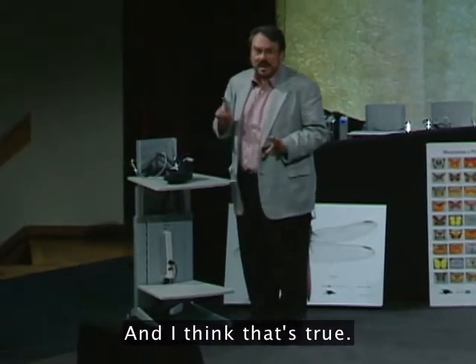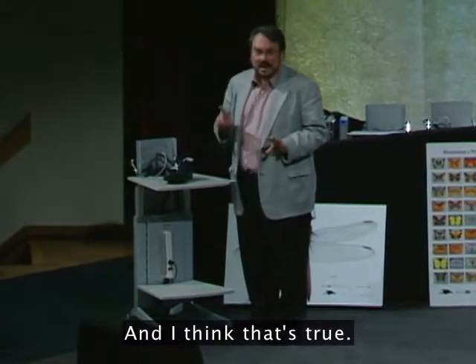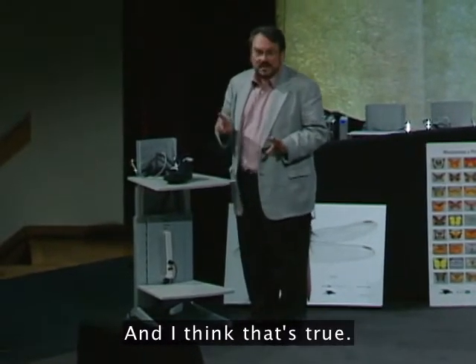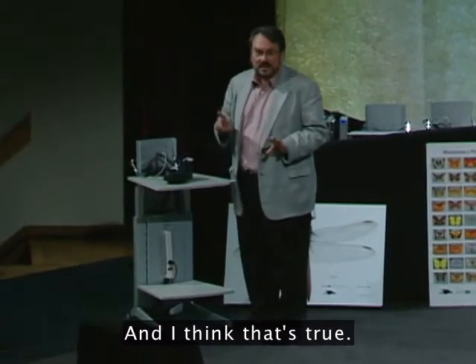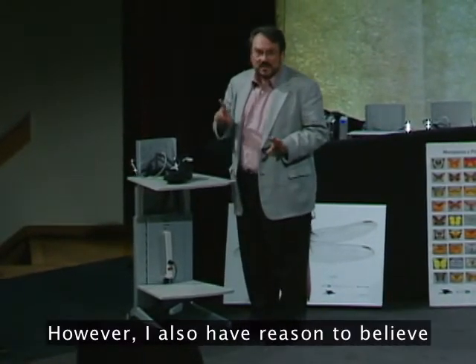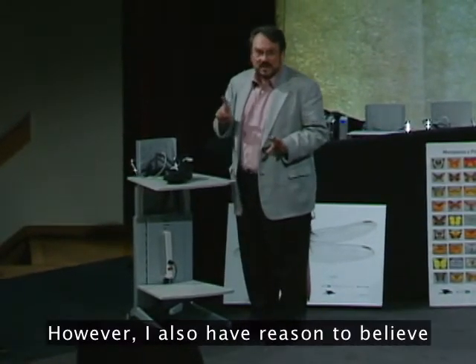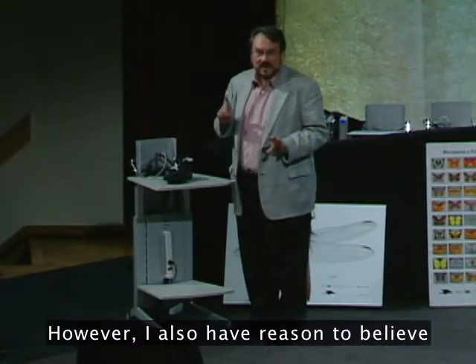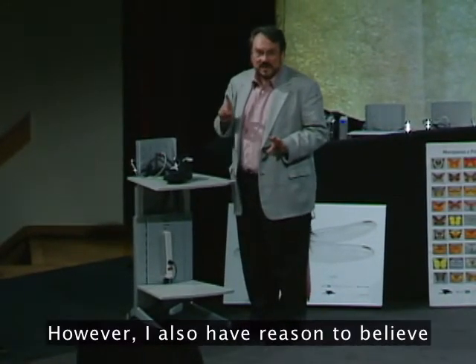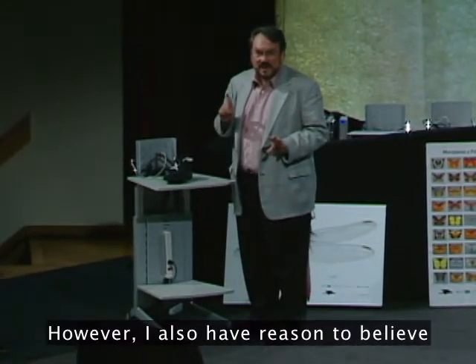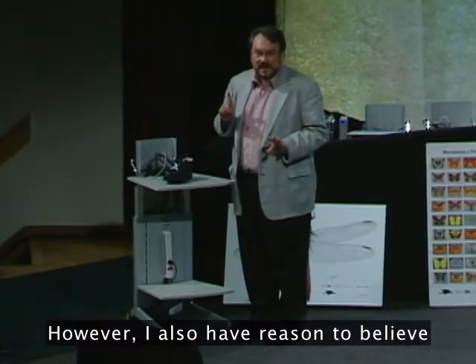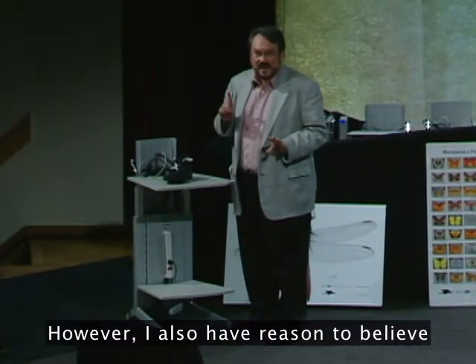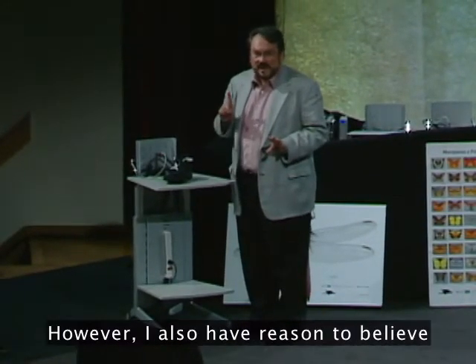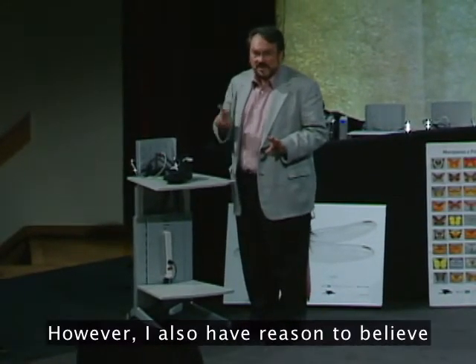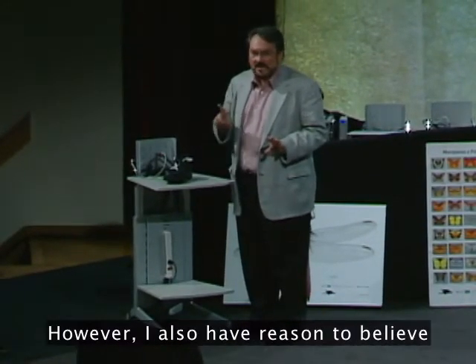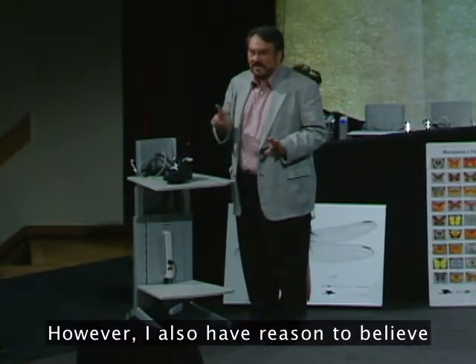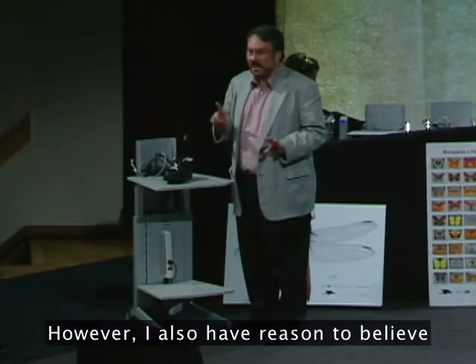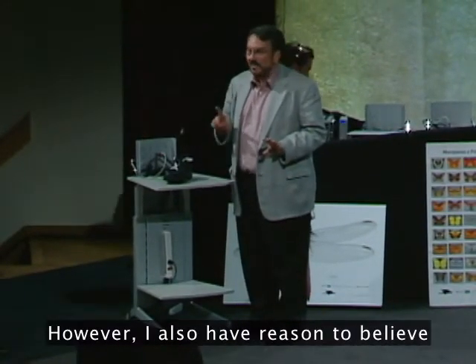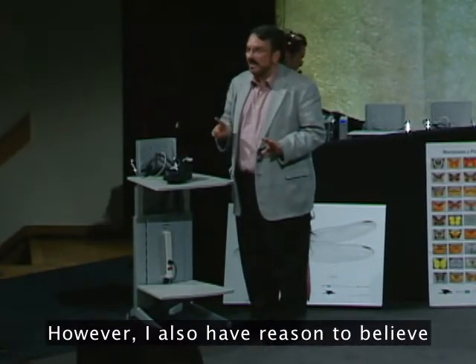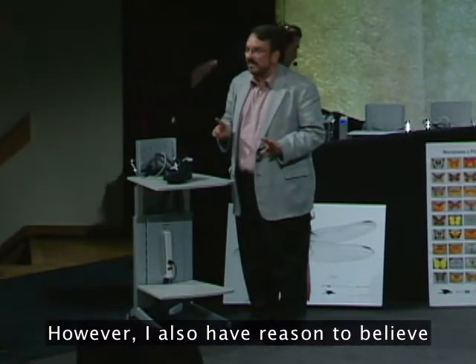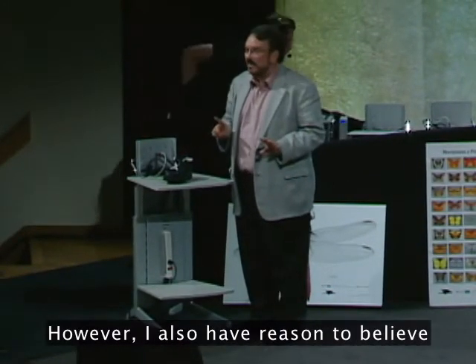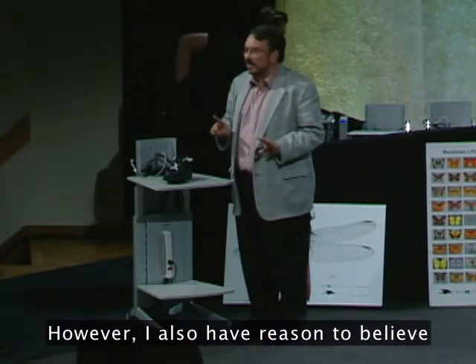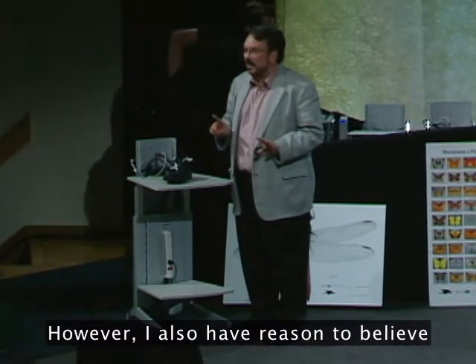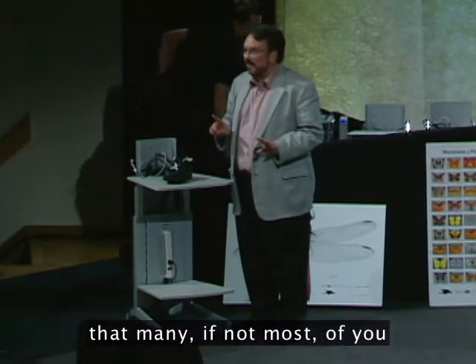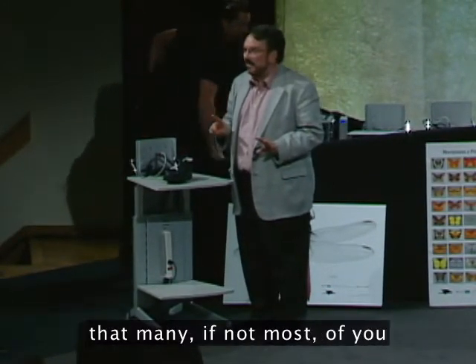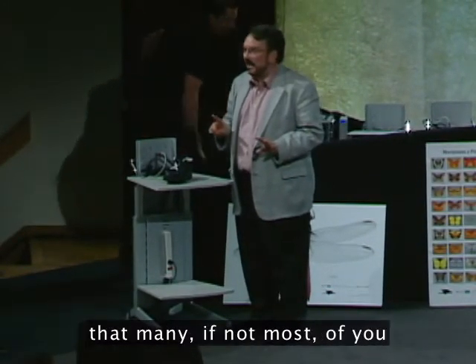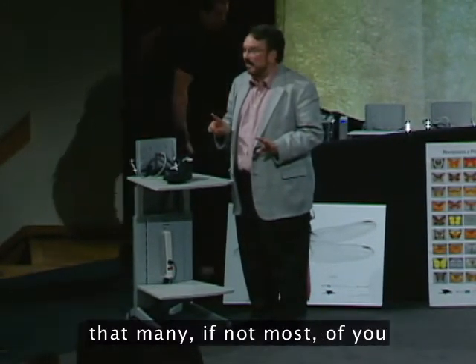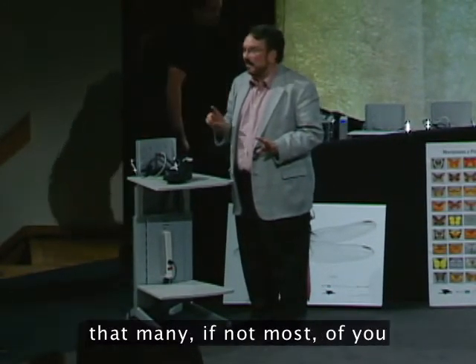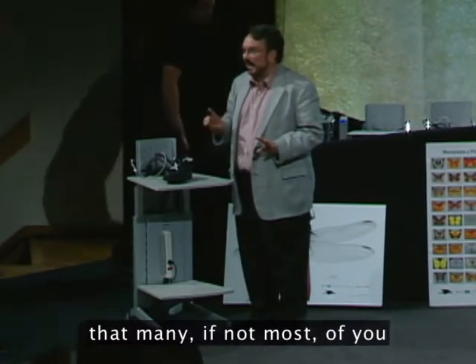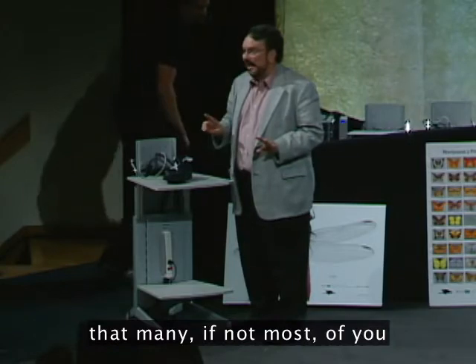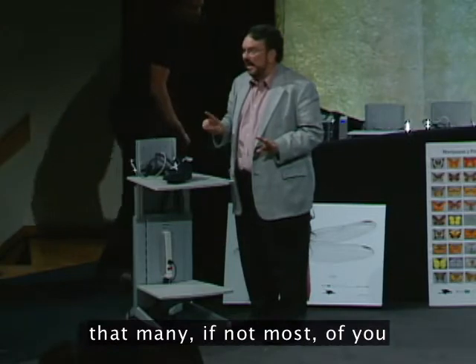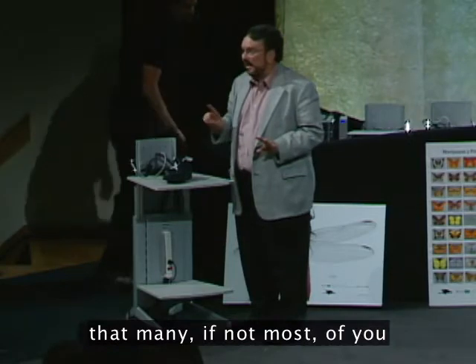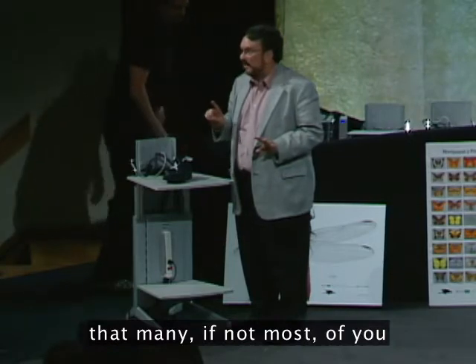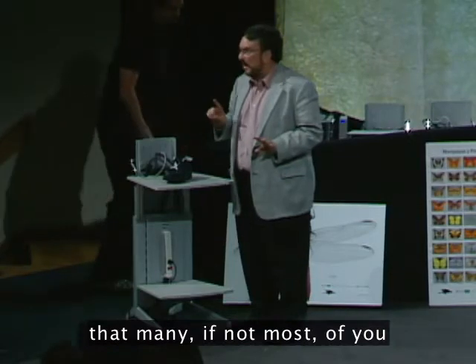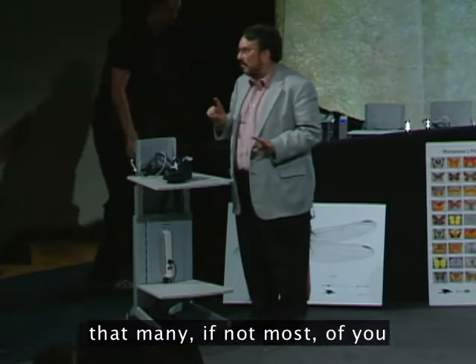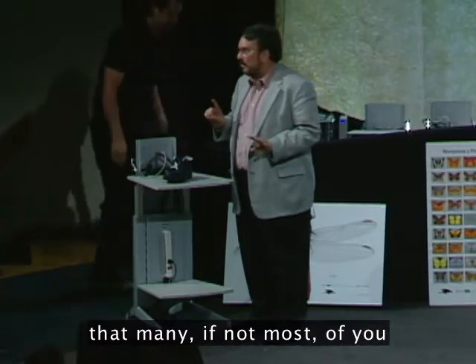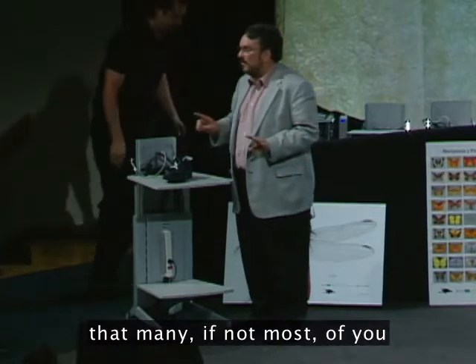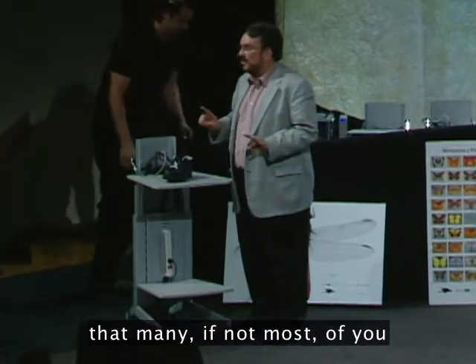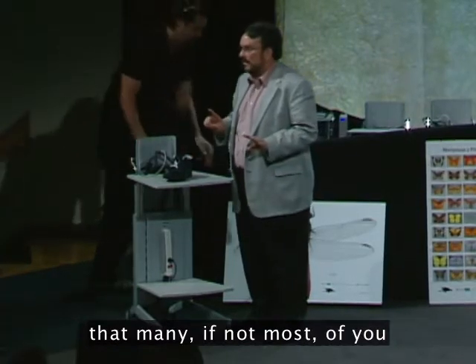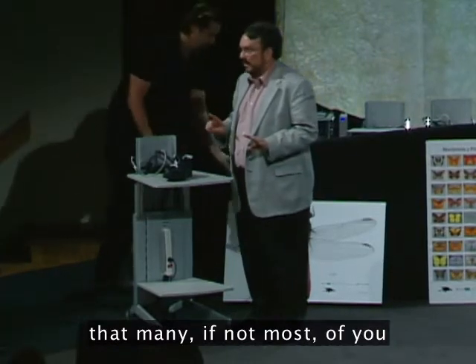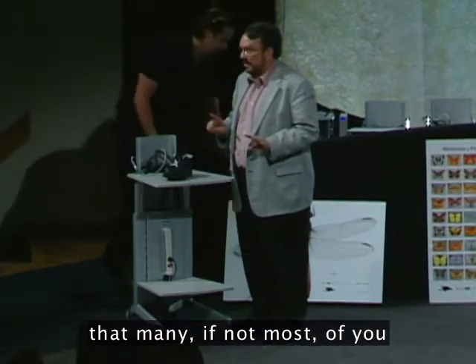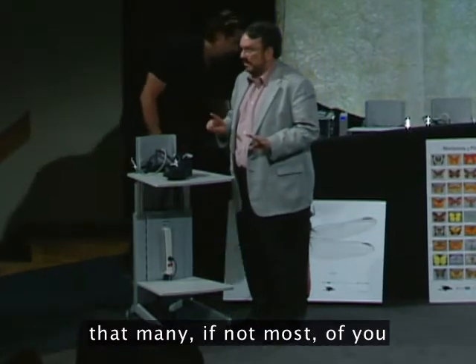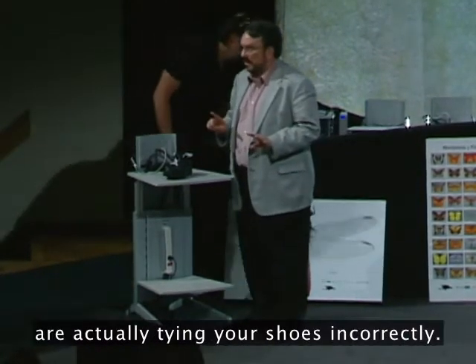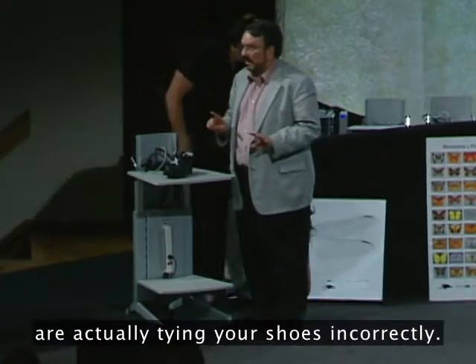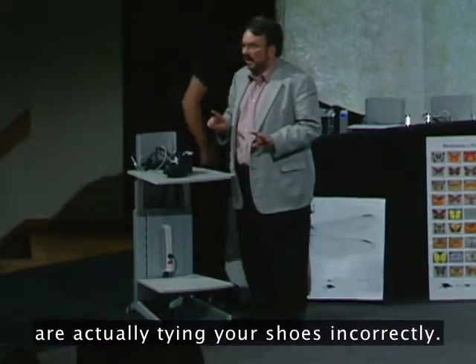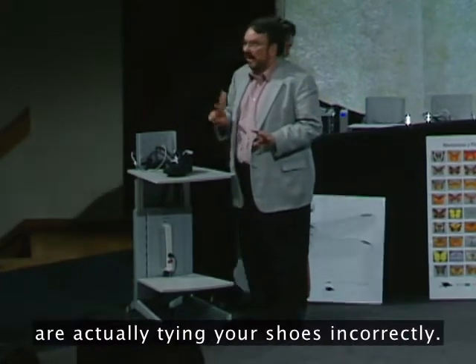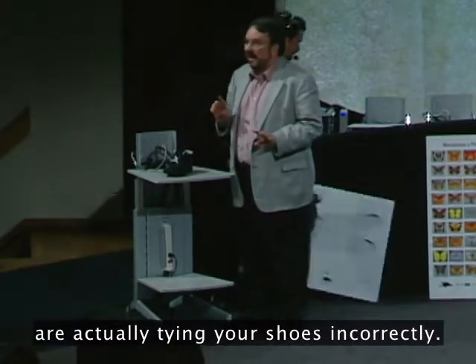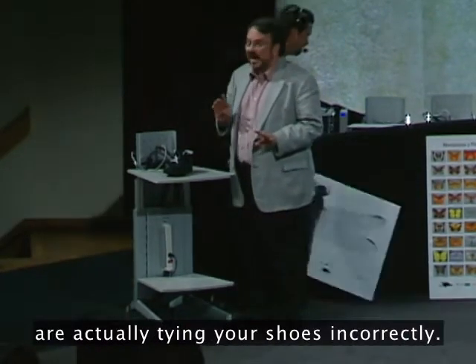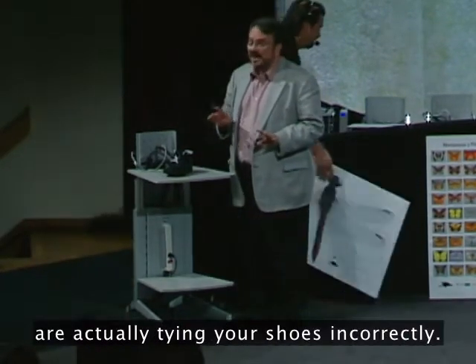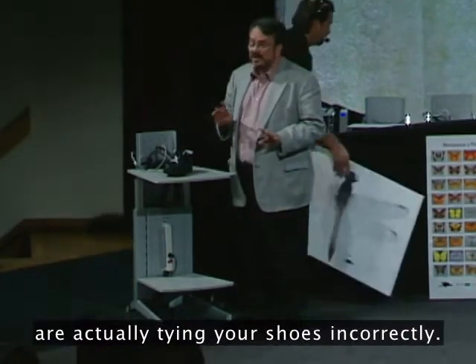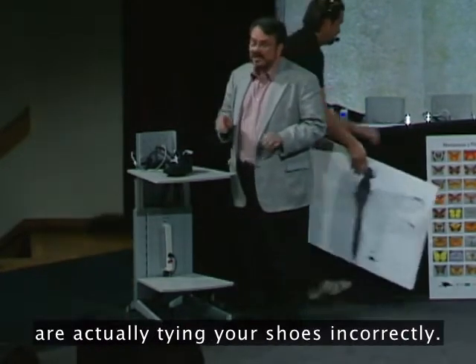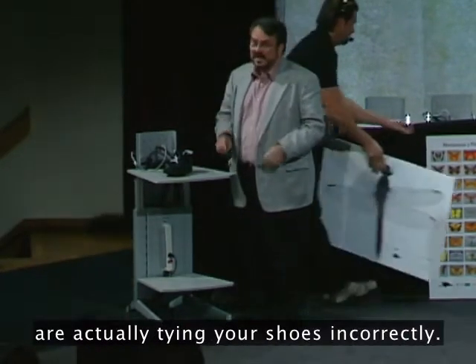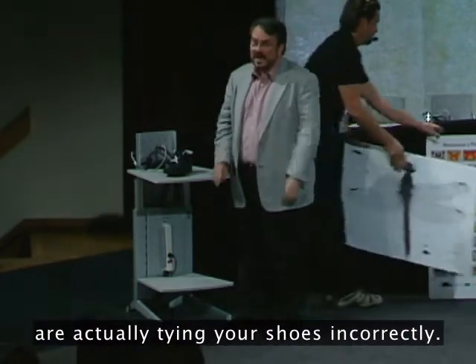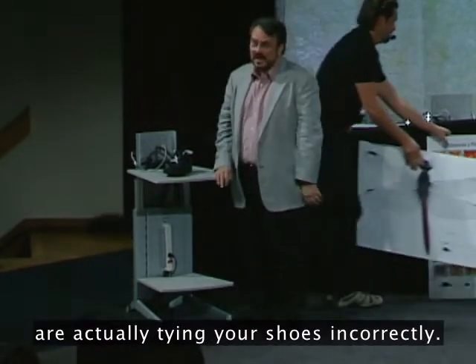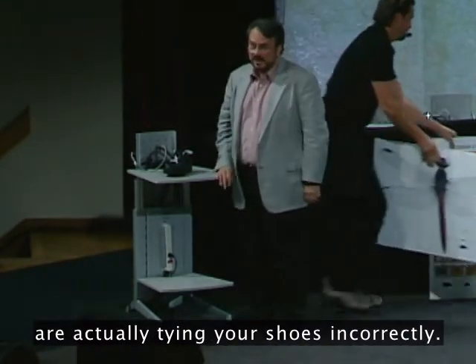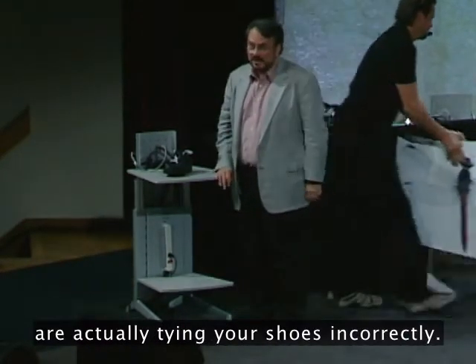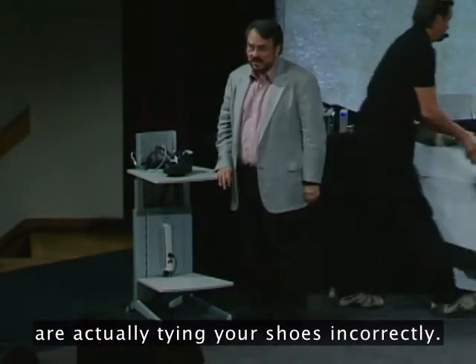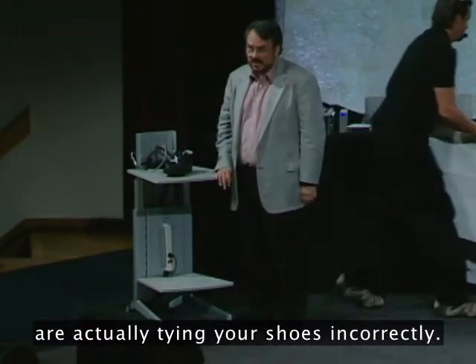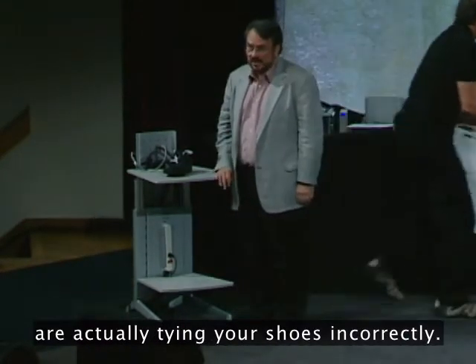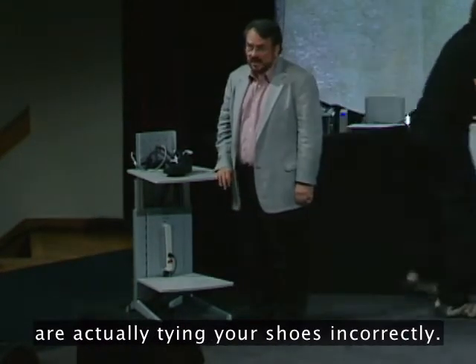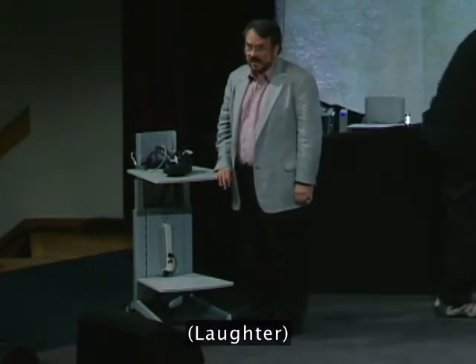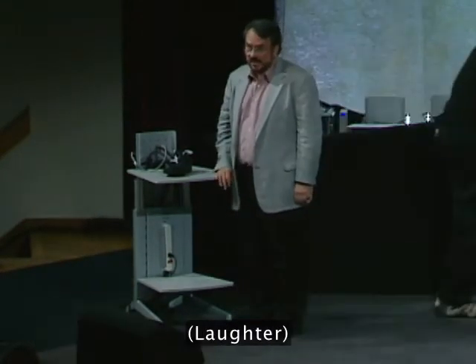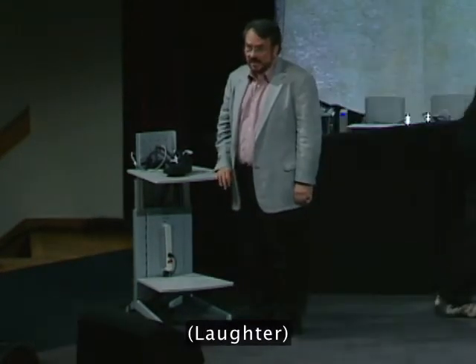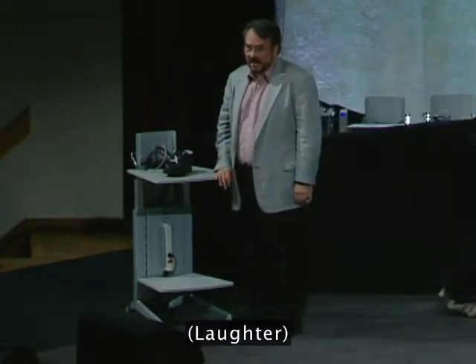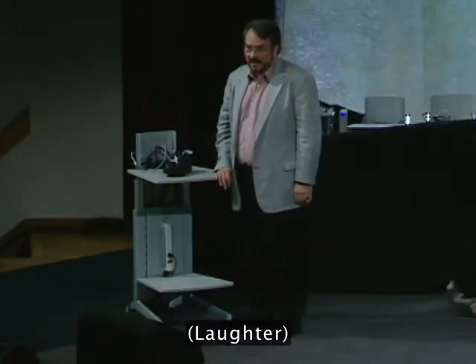However, I also have reason to believe that many, if not most of you, are actually tying your shoes incorrectly.